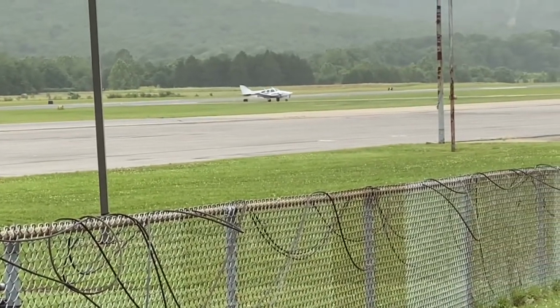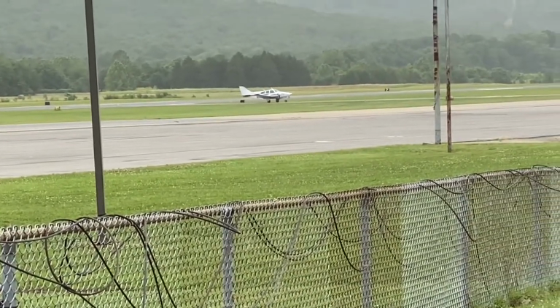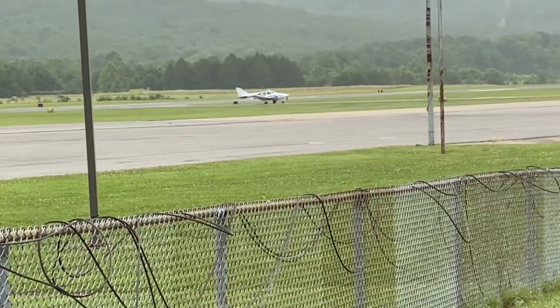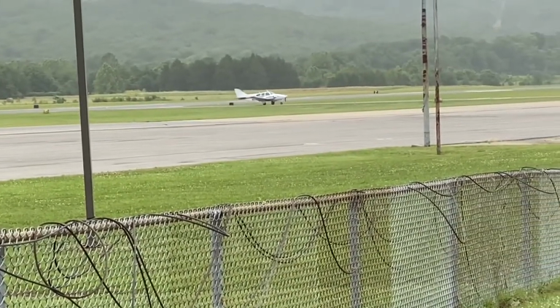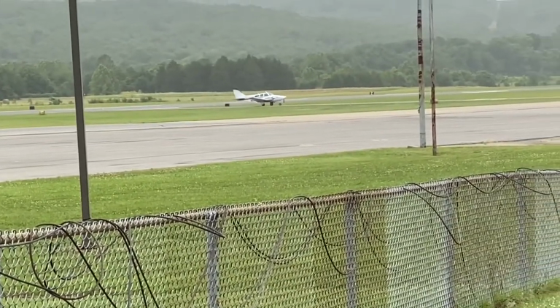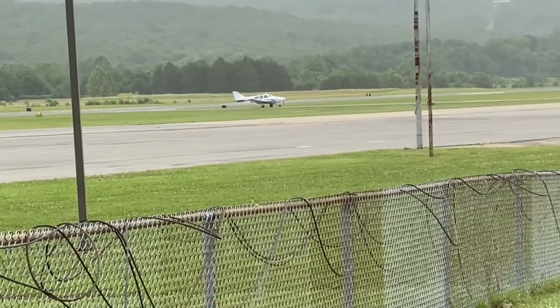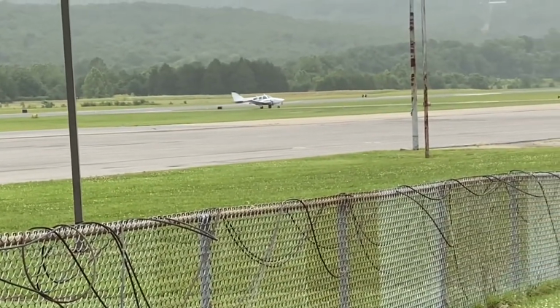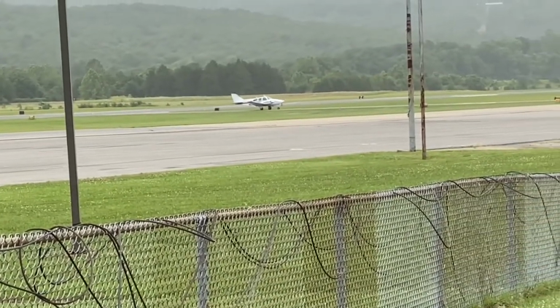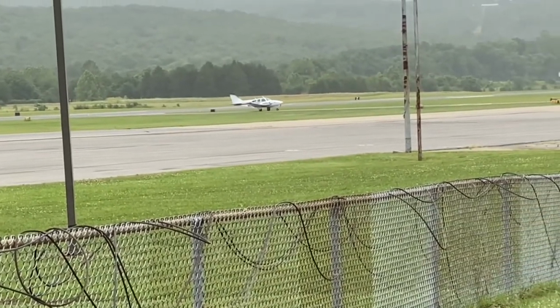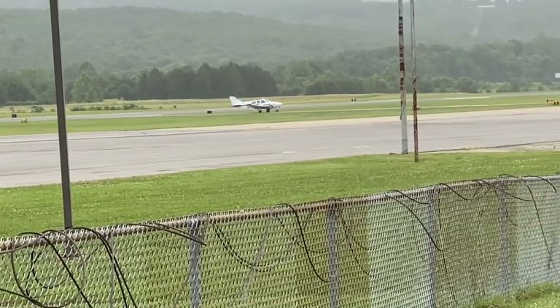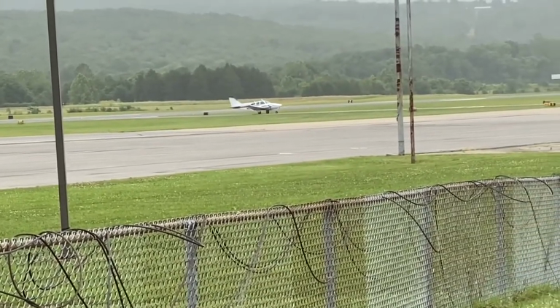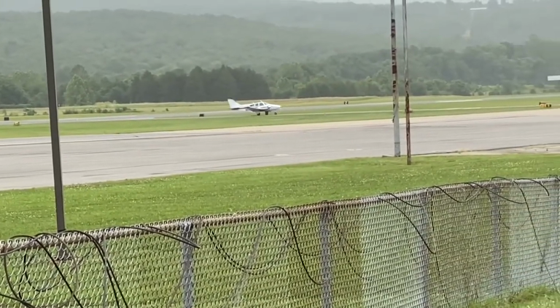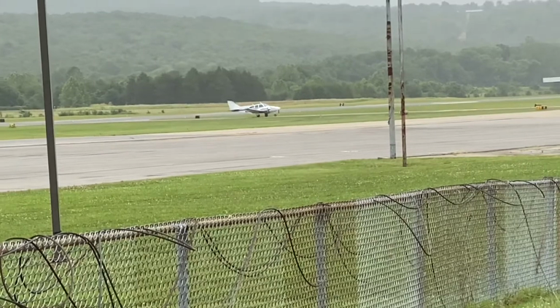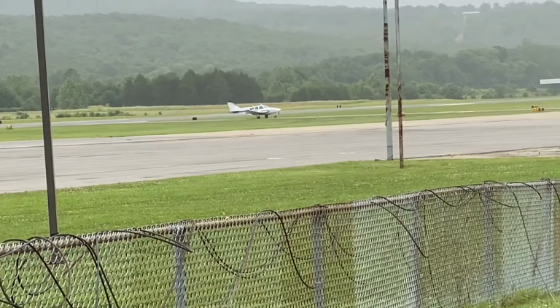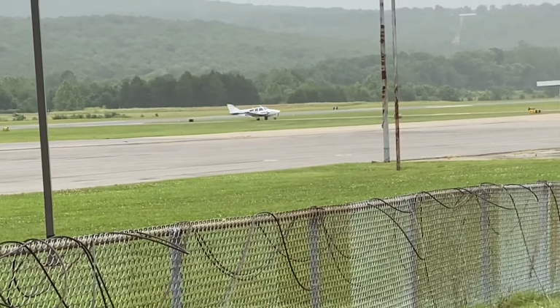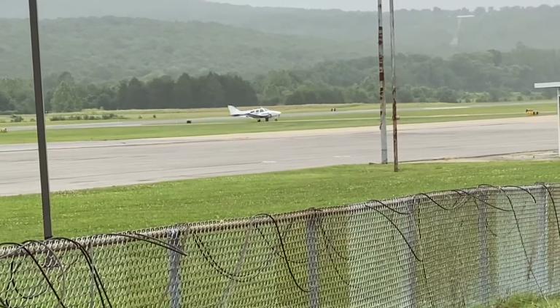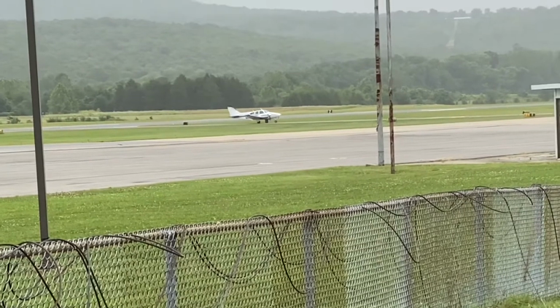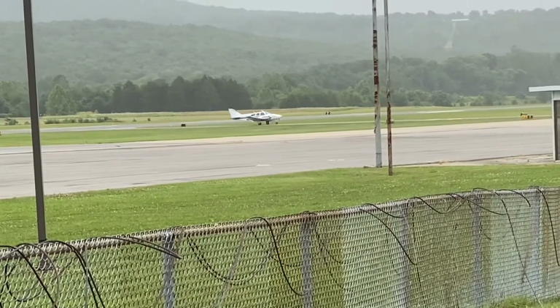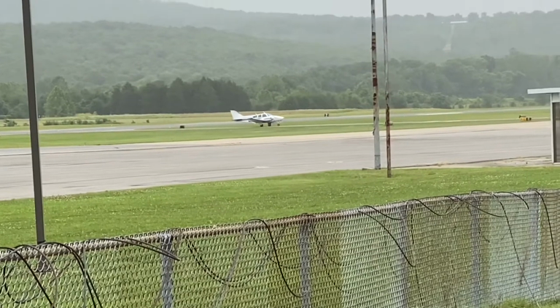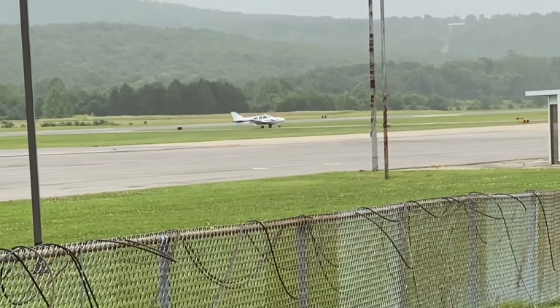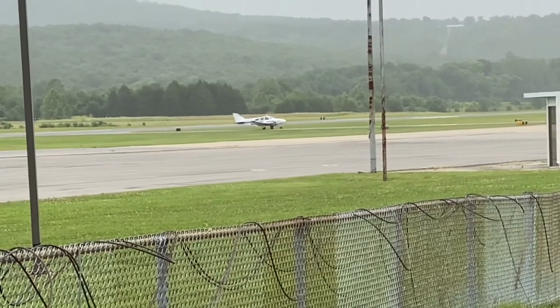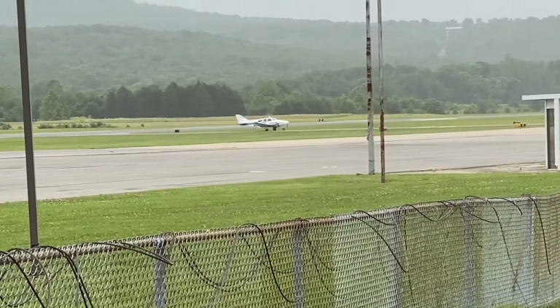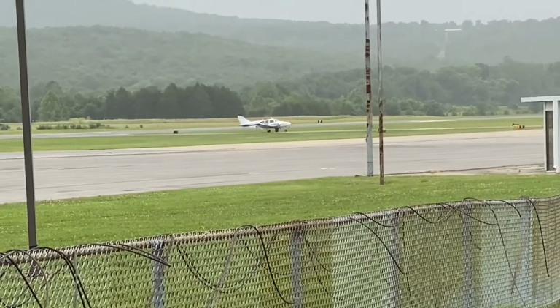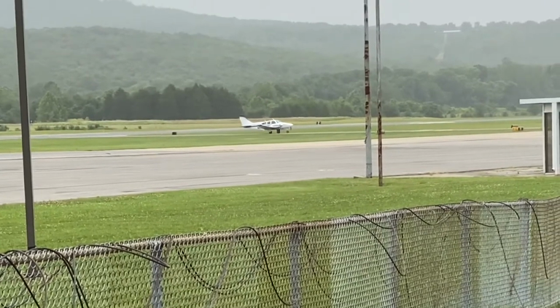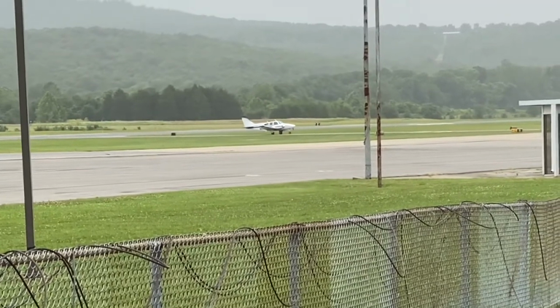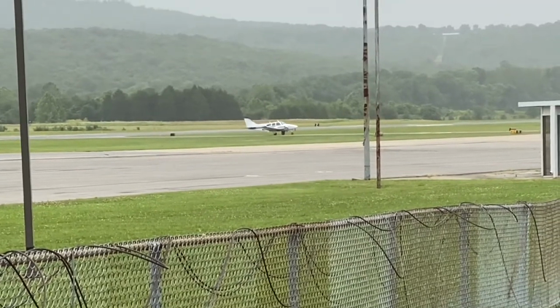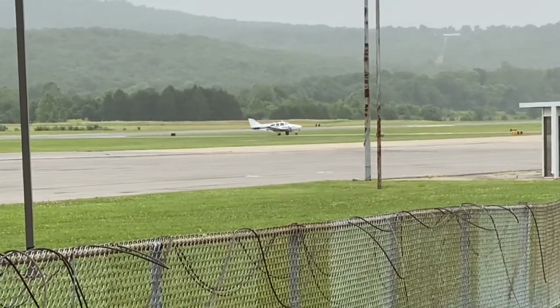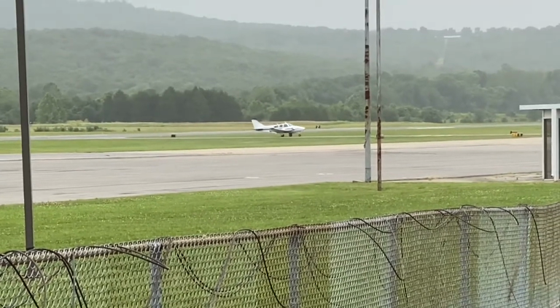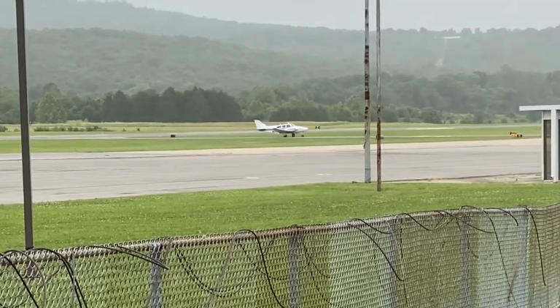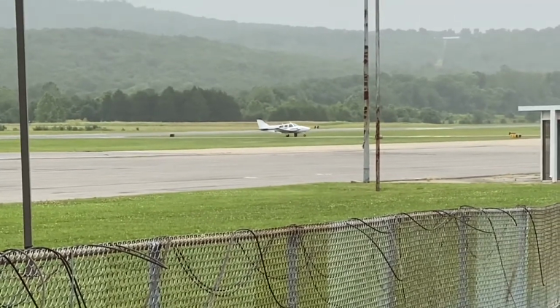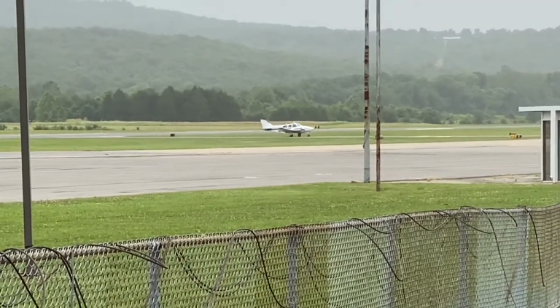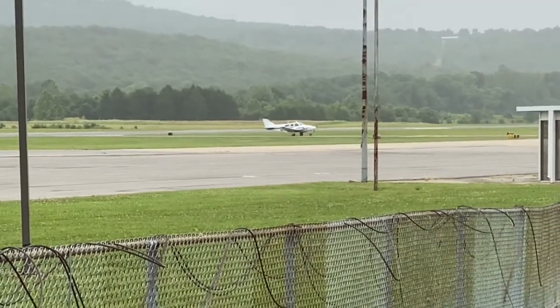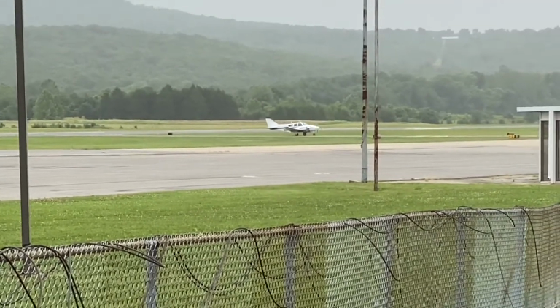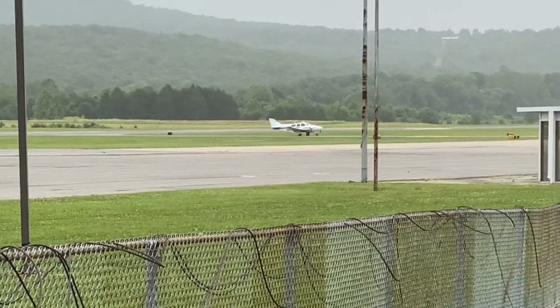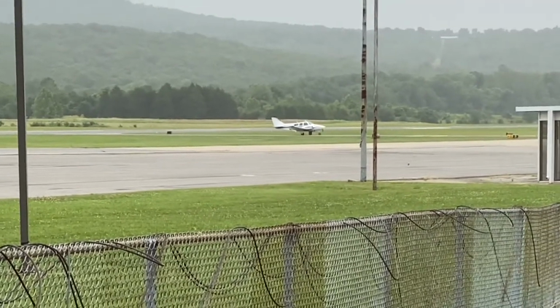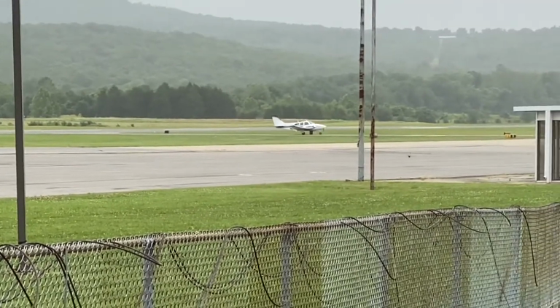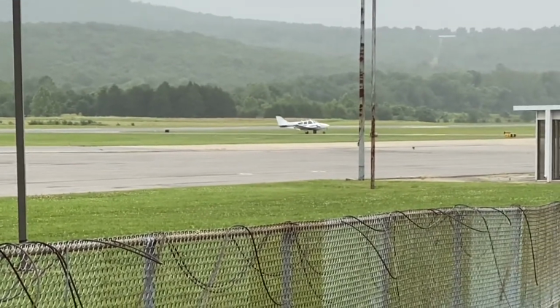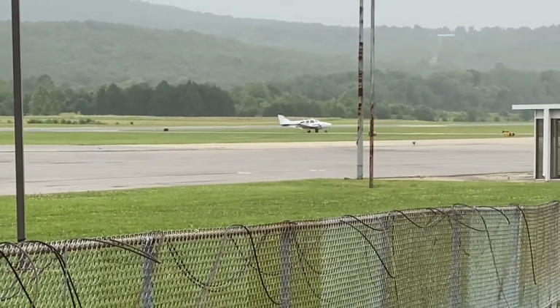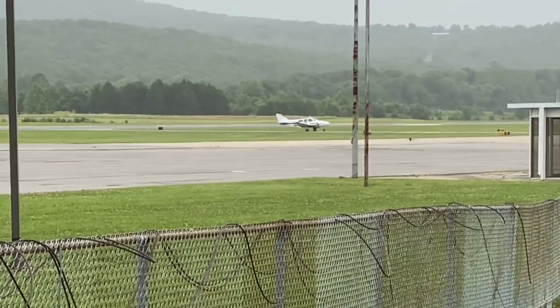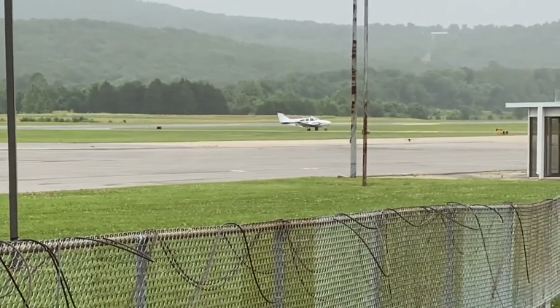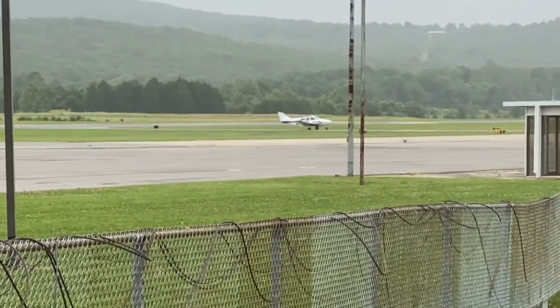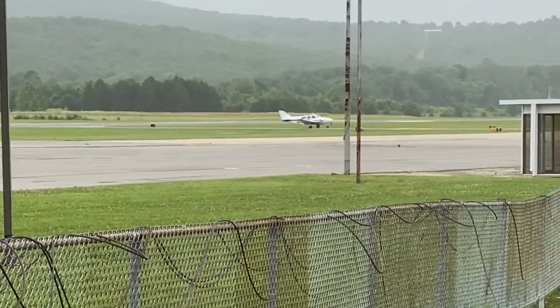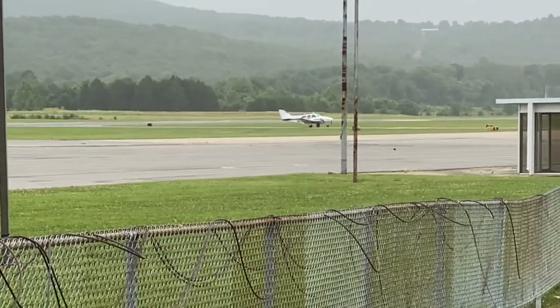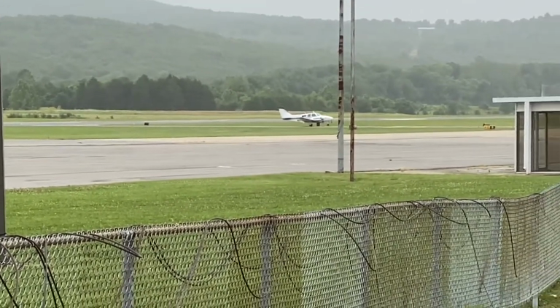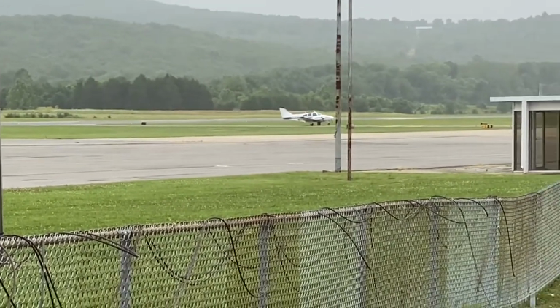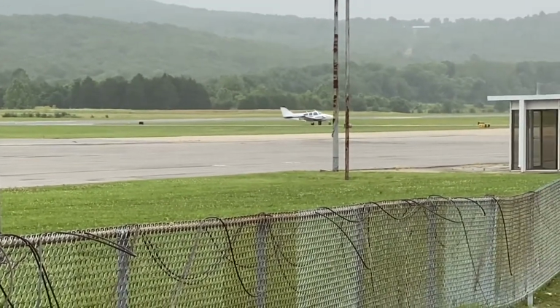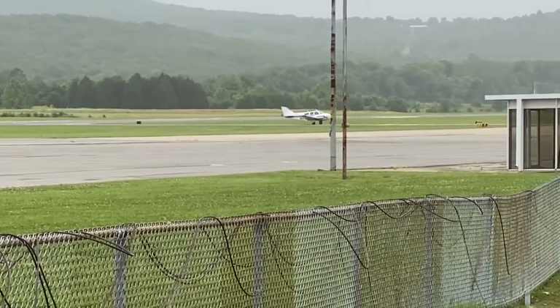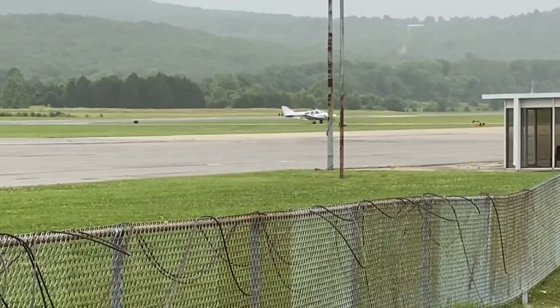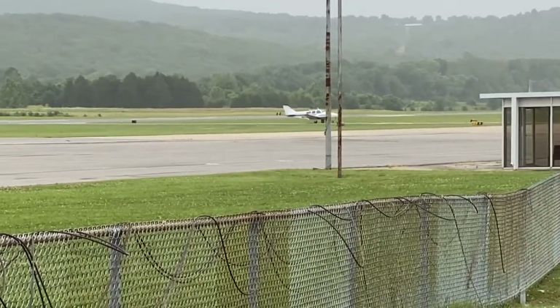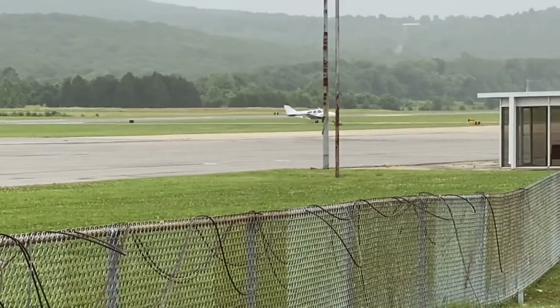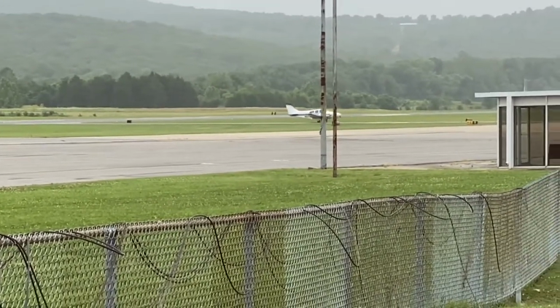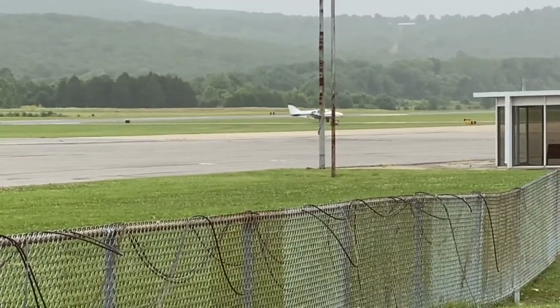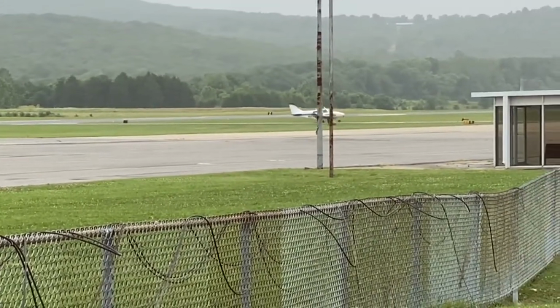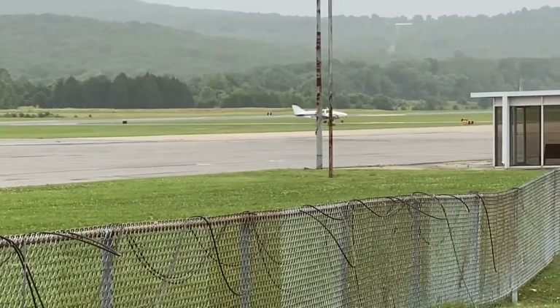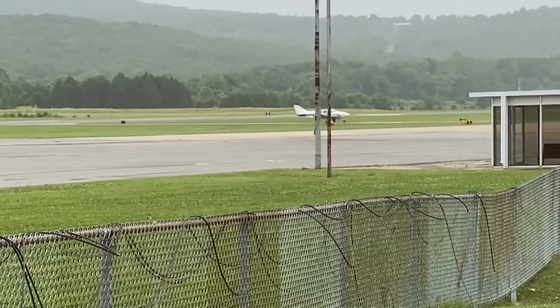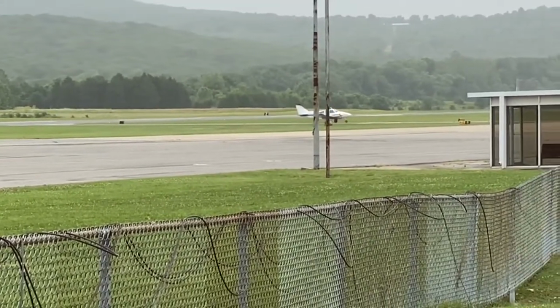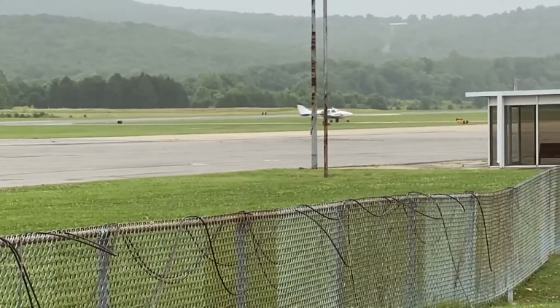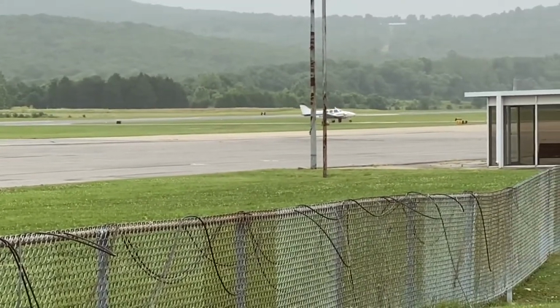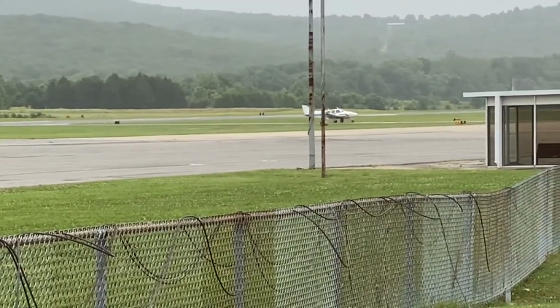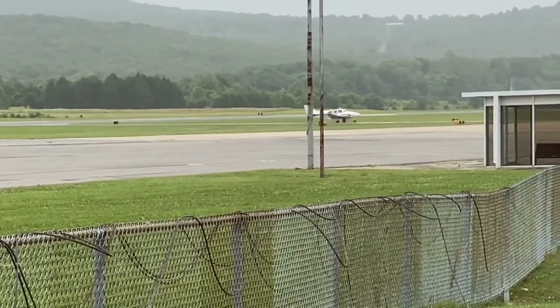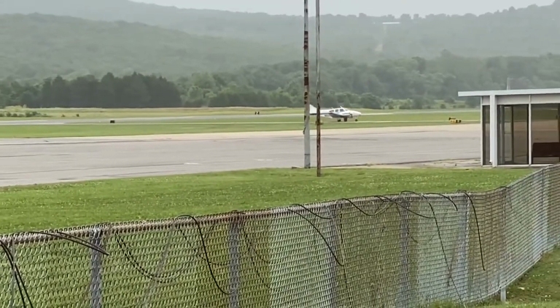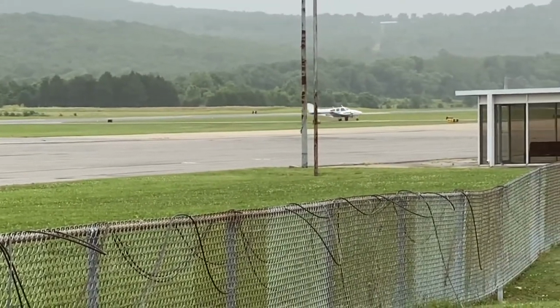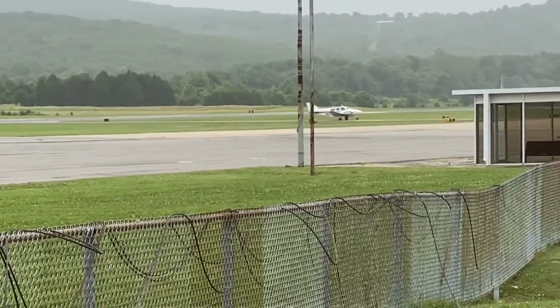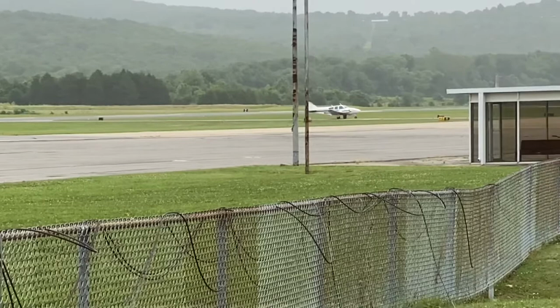There is also a museum and an airport here, and you can actually buy planes from here if you want to.